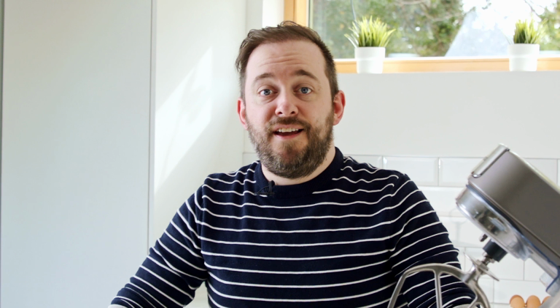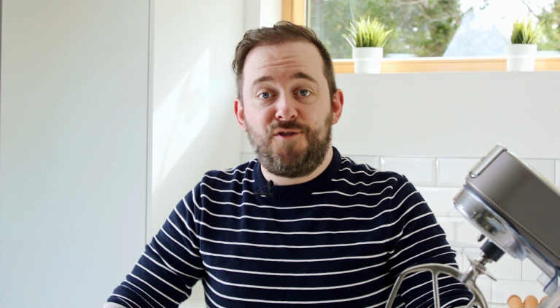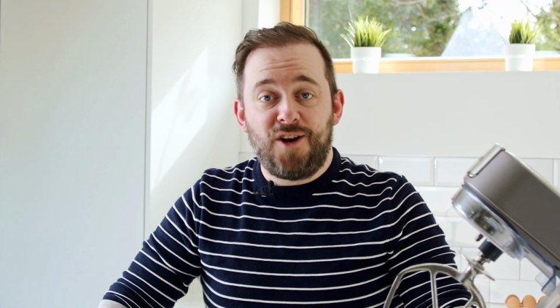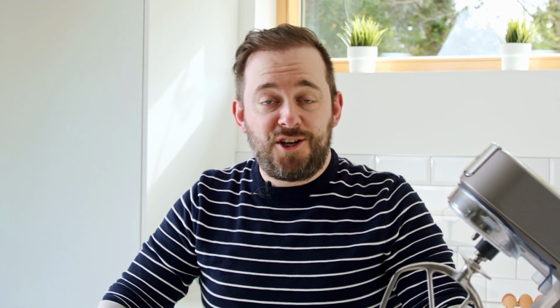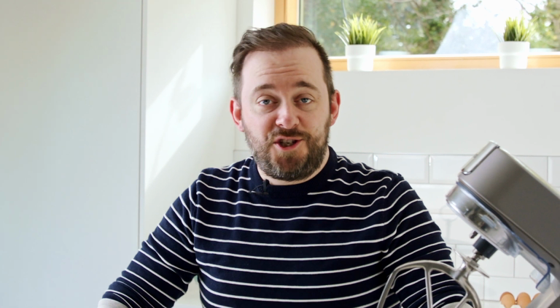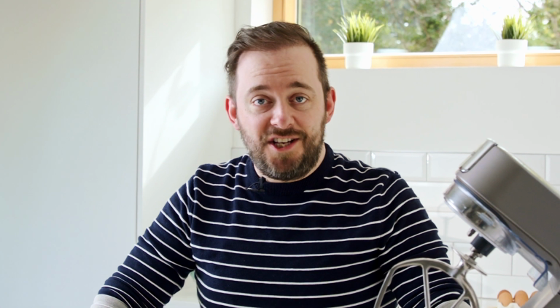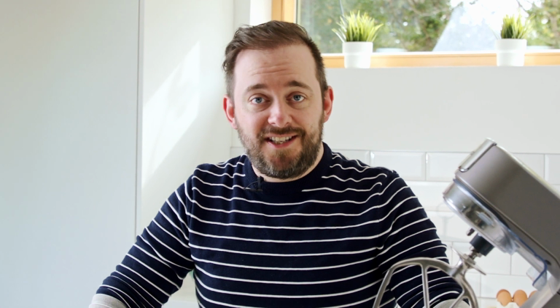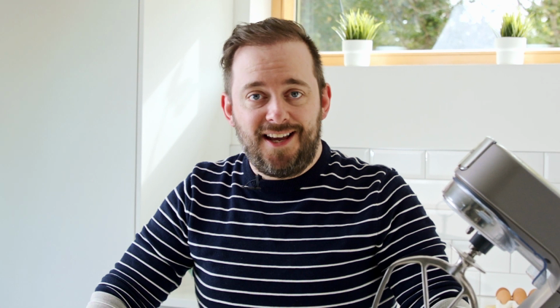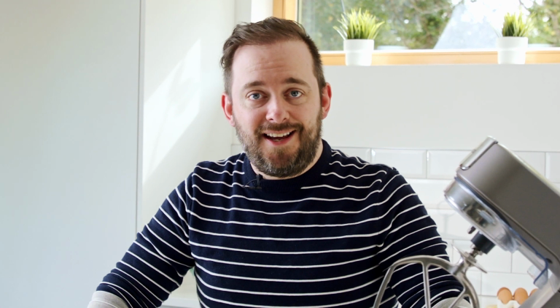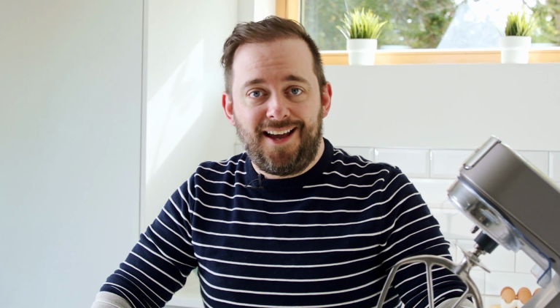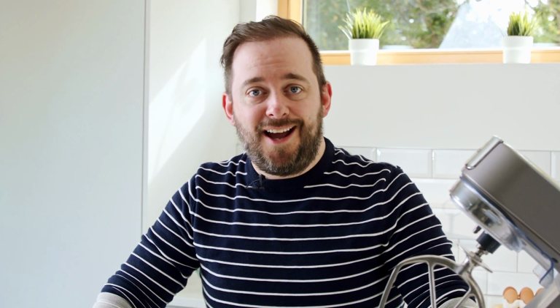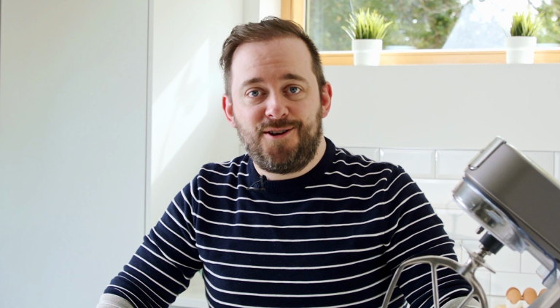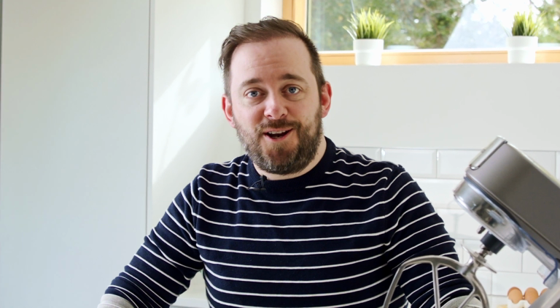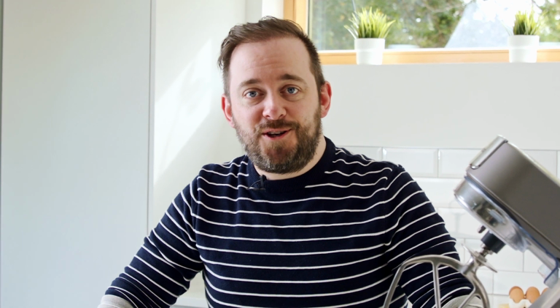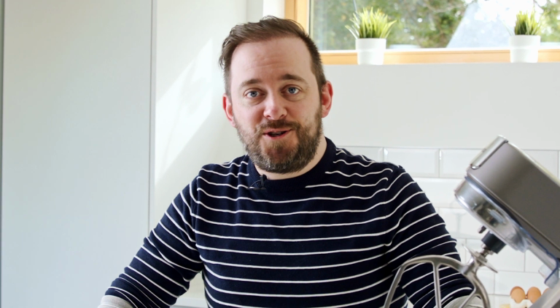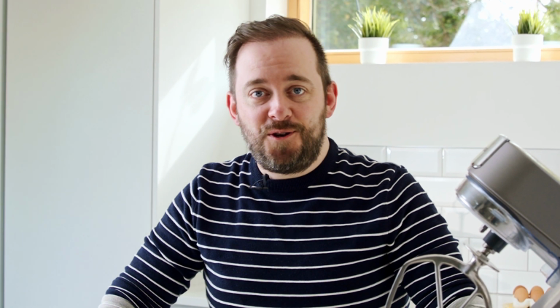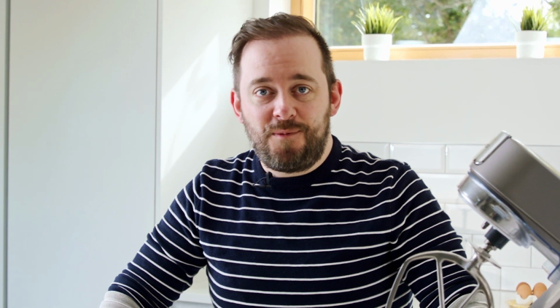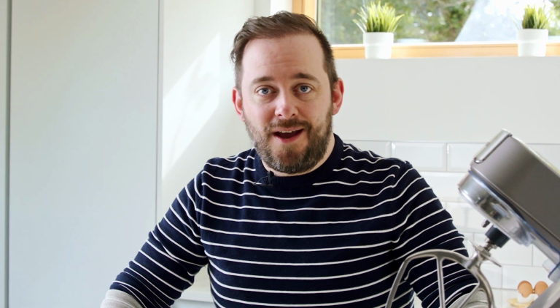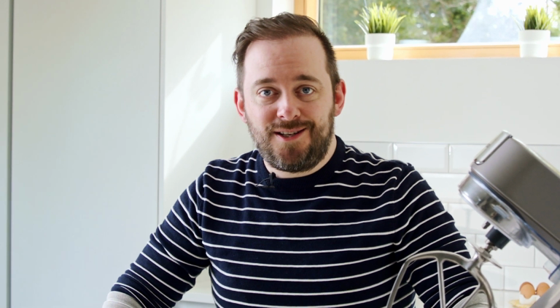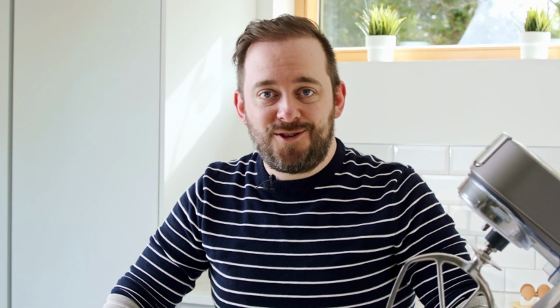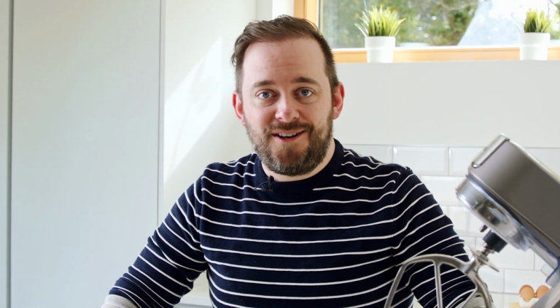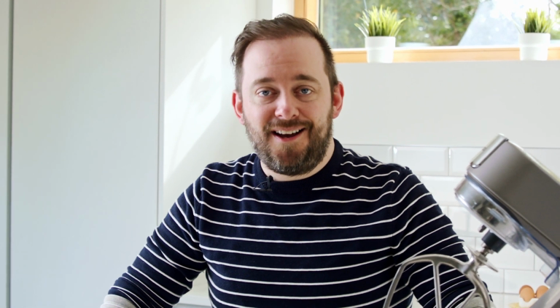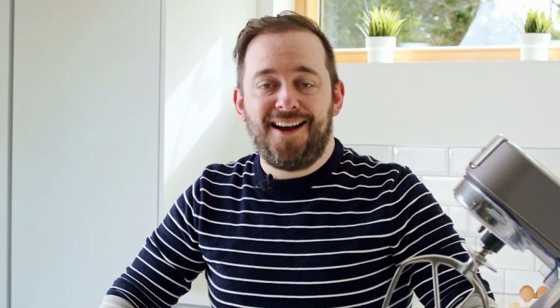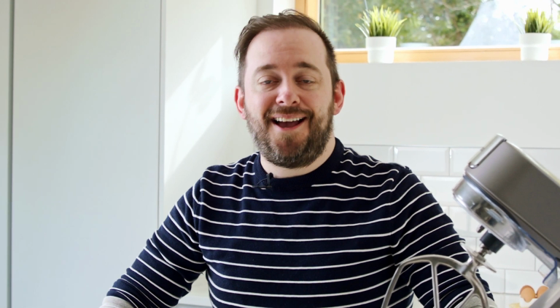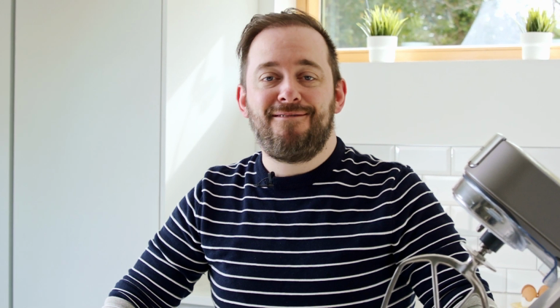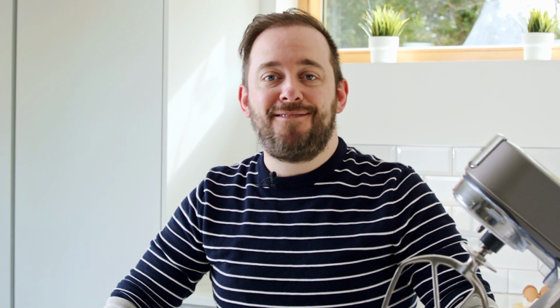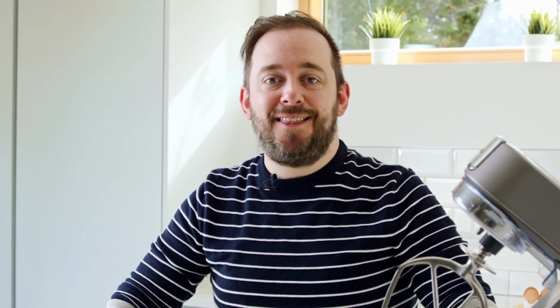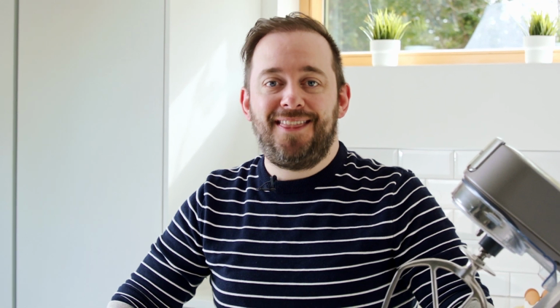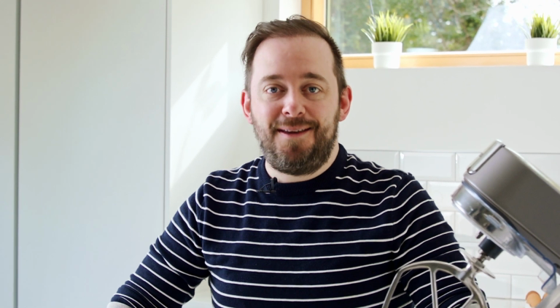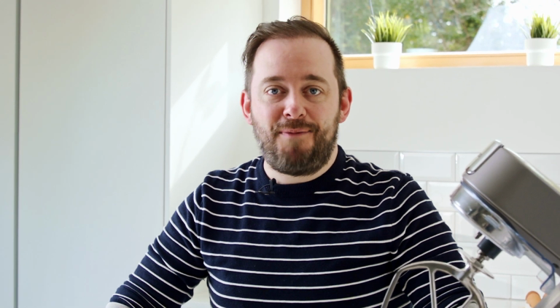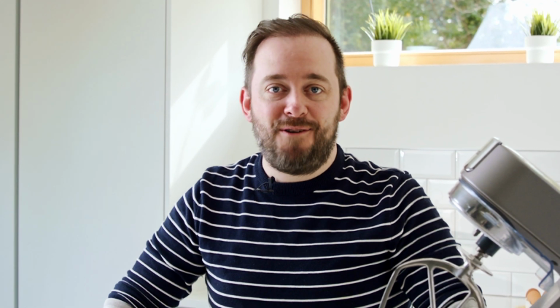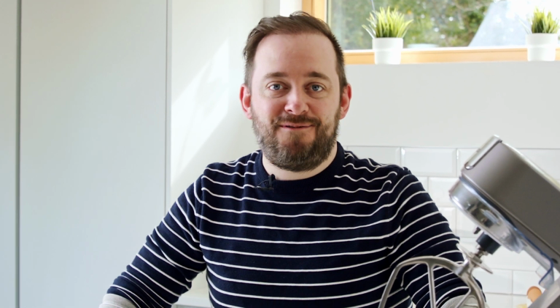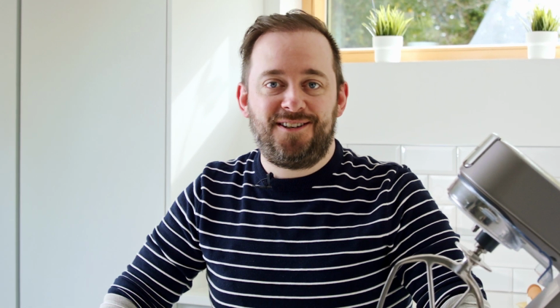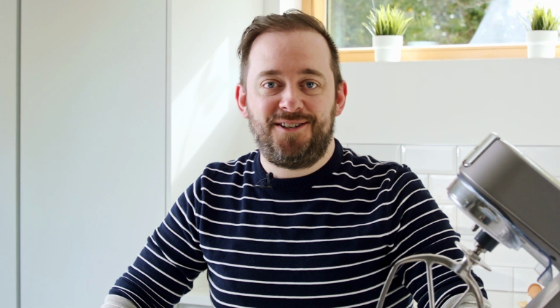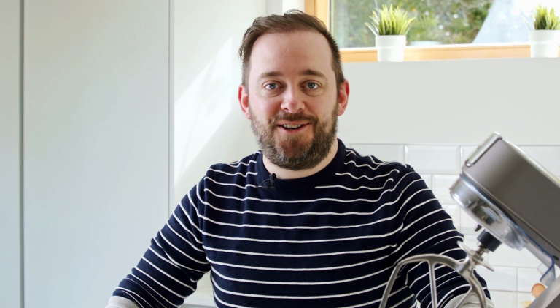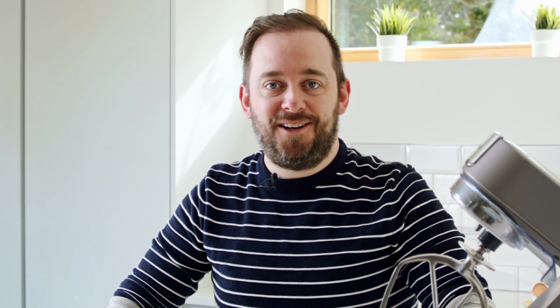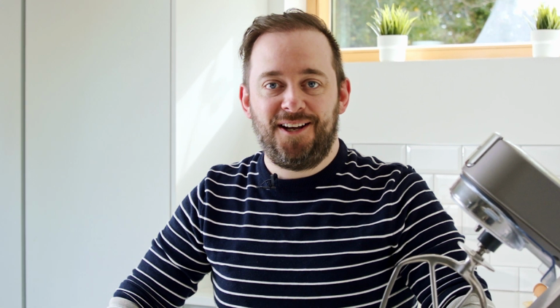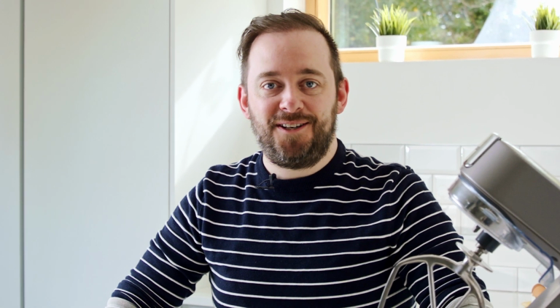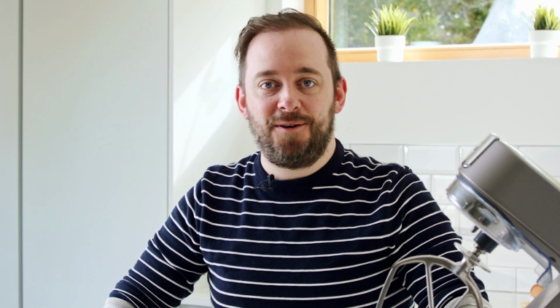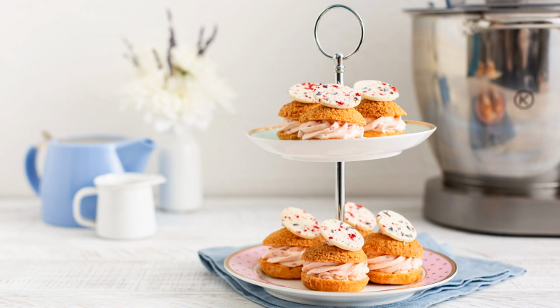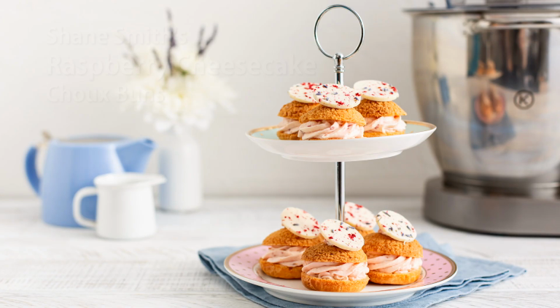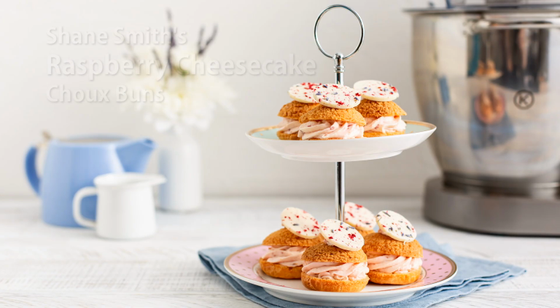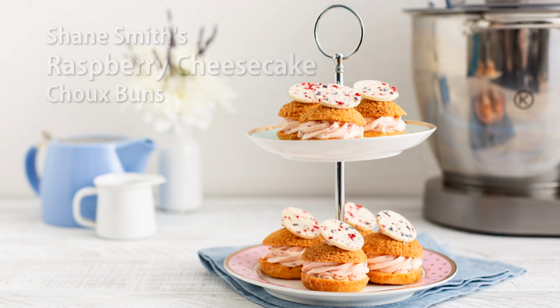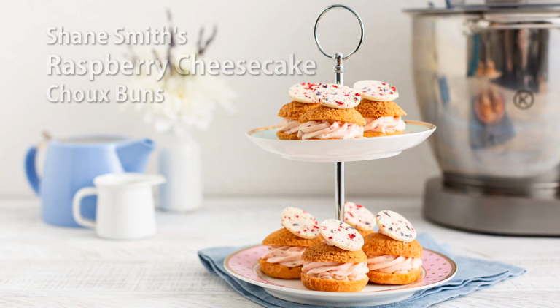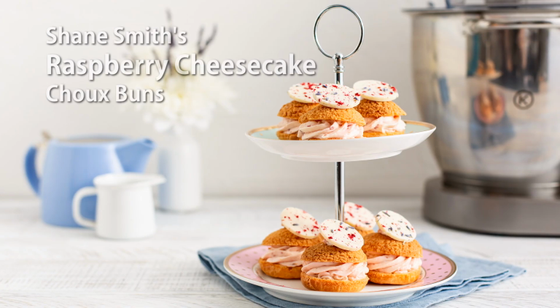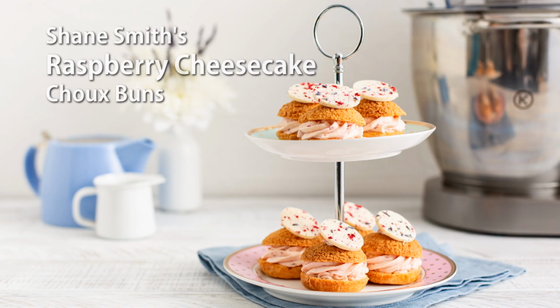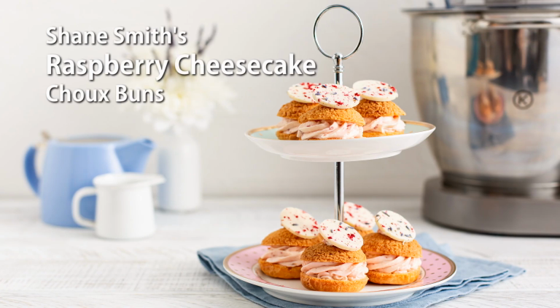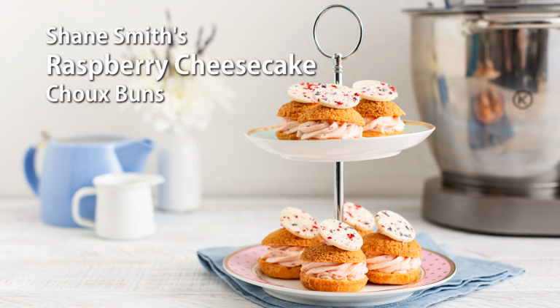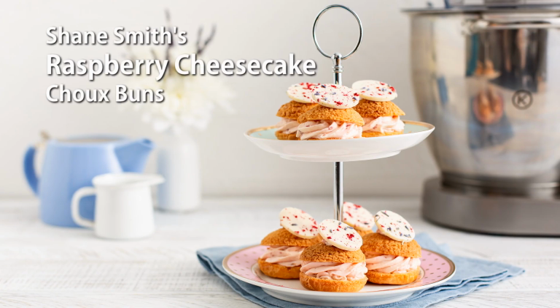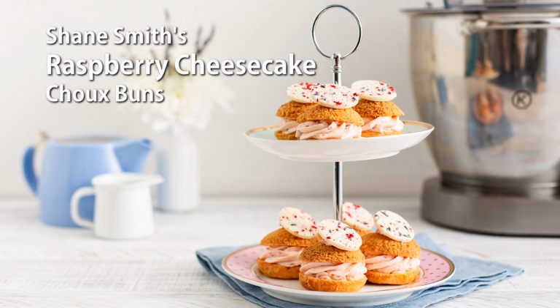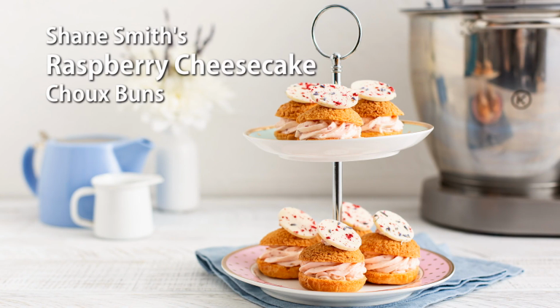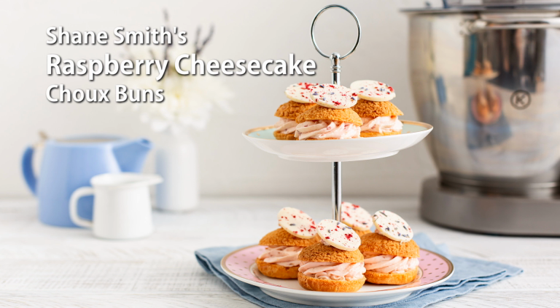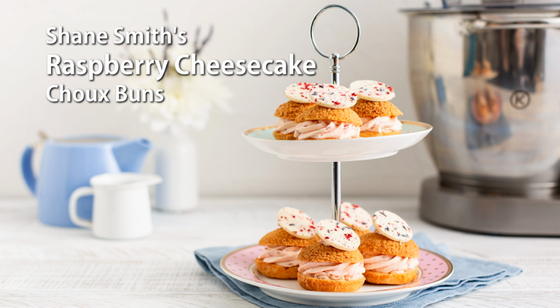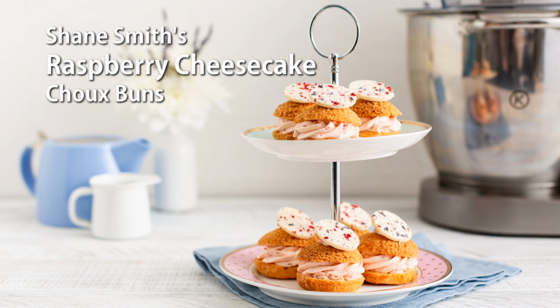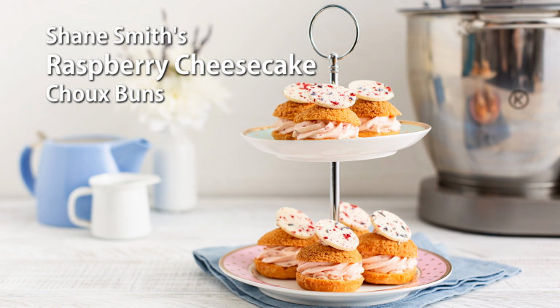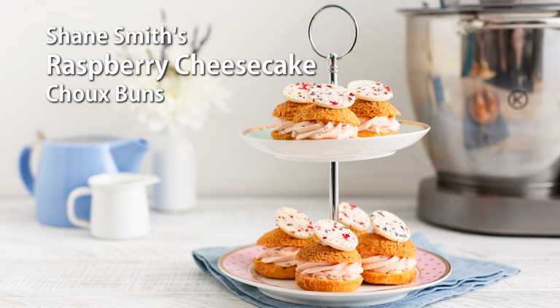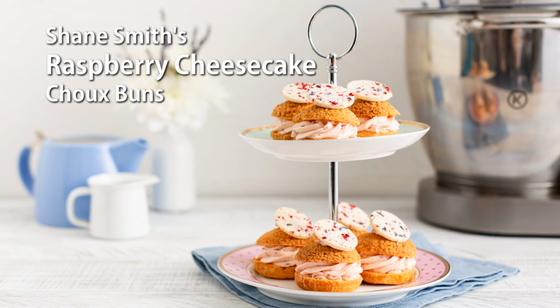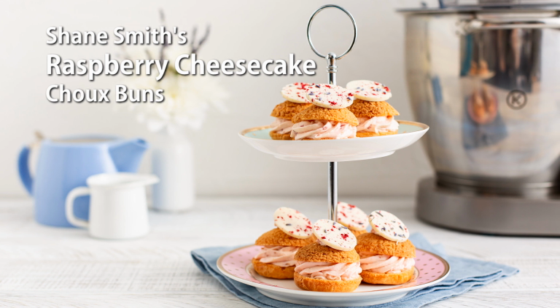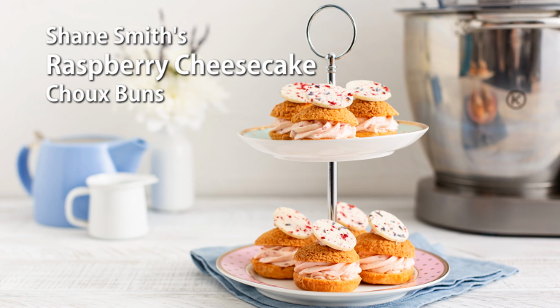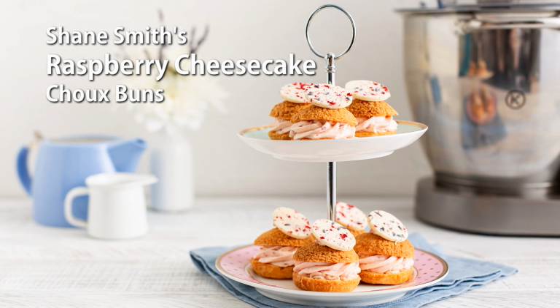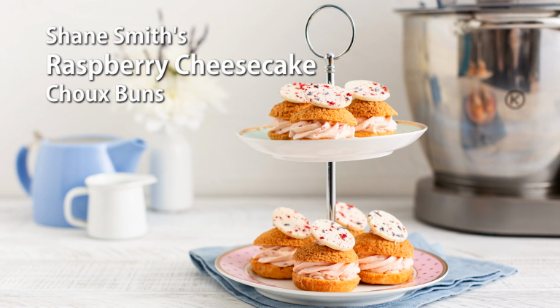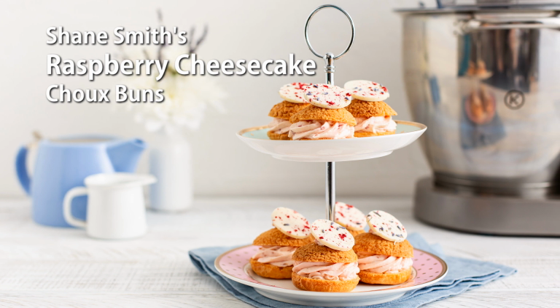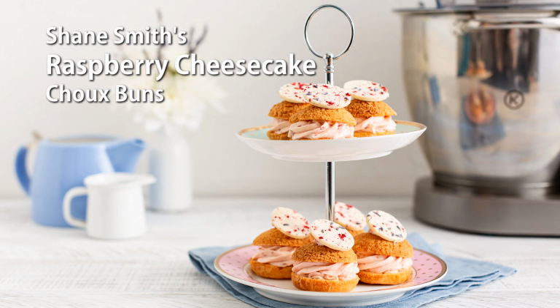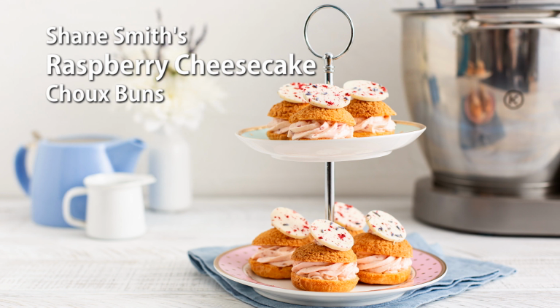If you like cheesecake and you like choux pastry, I have the perfect dessert lined up — a gorgeous raspberry cheesecake choux.